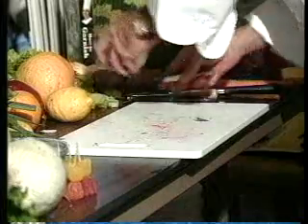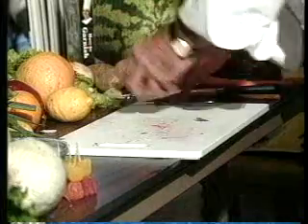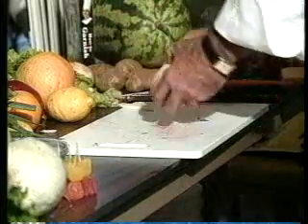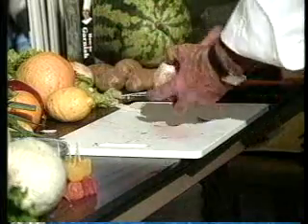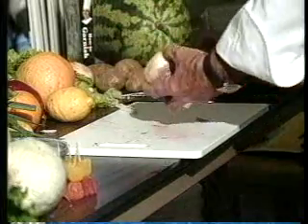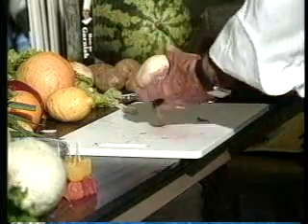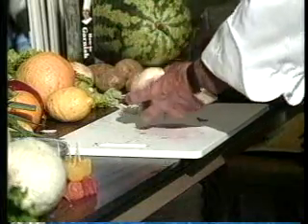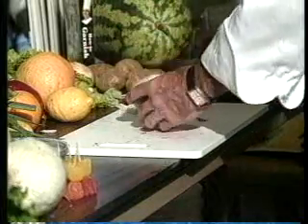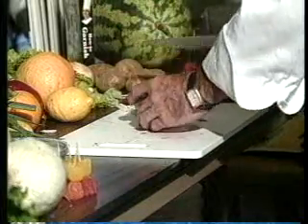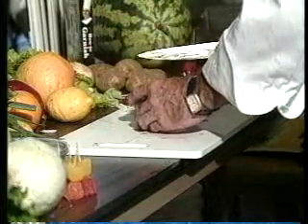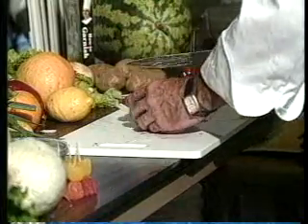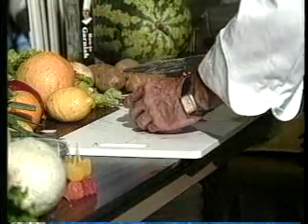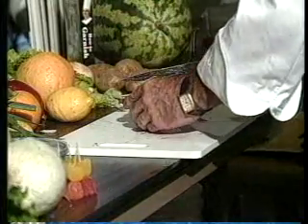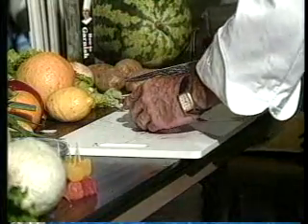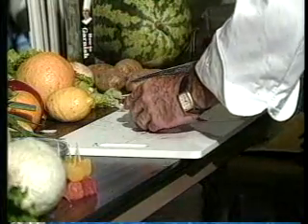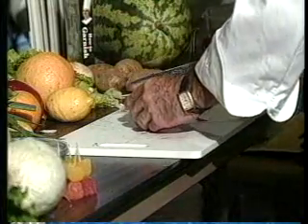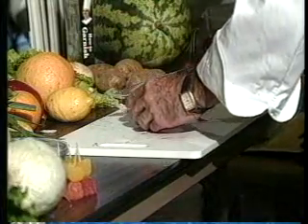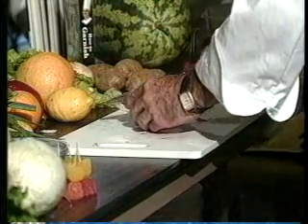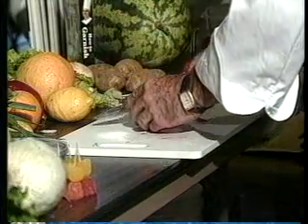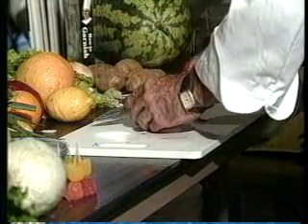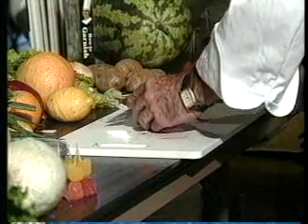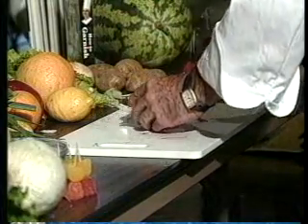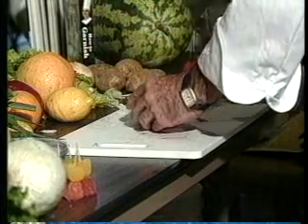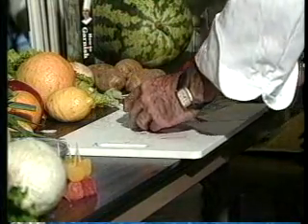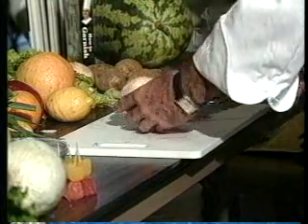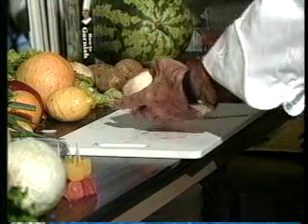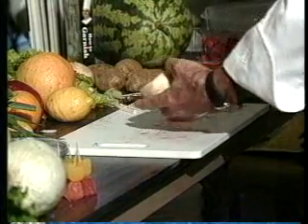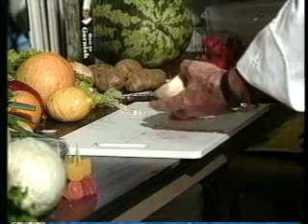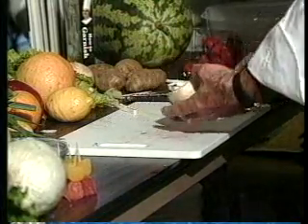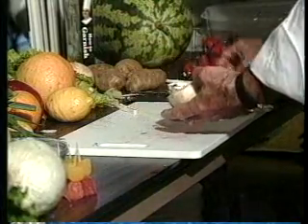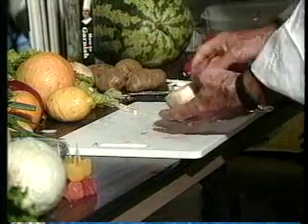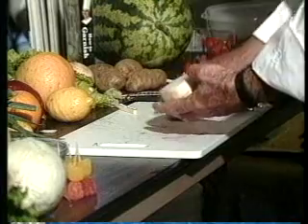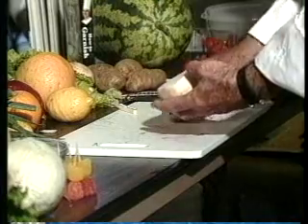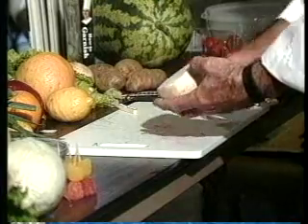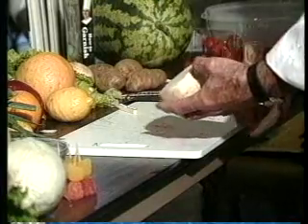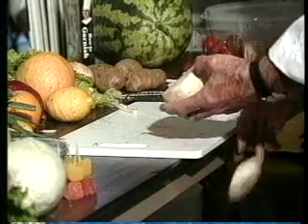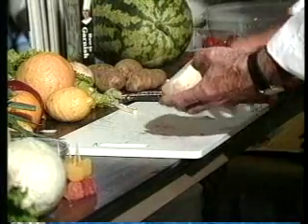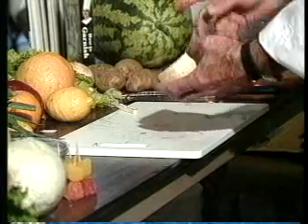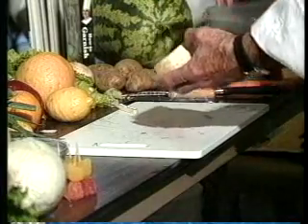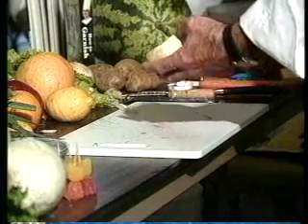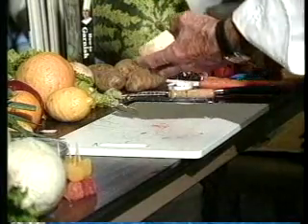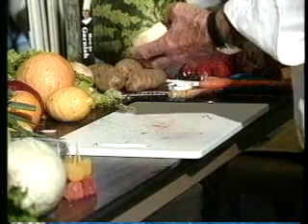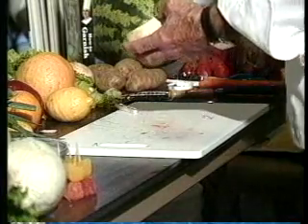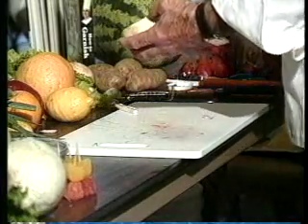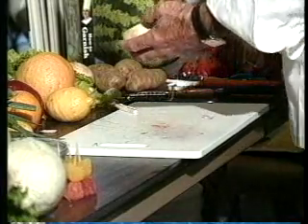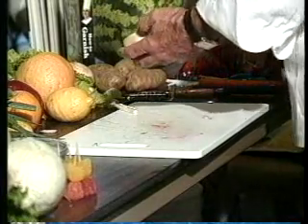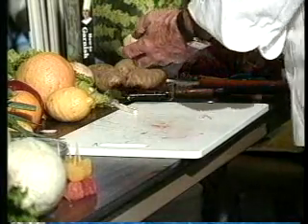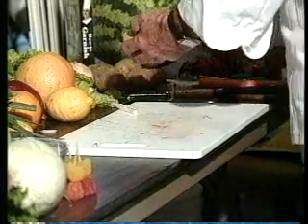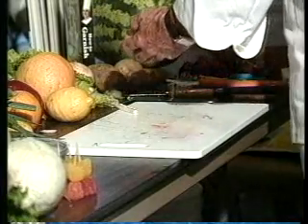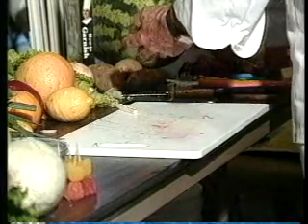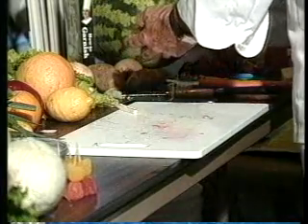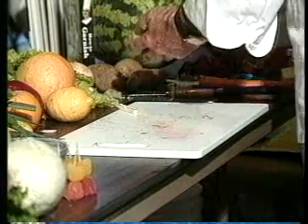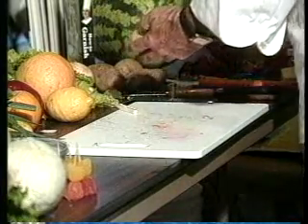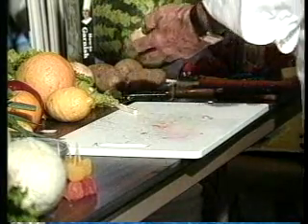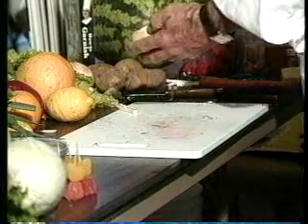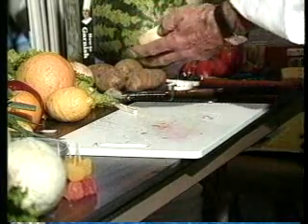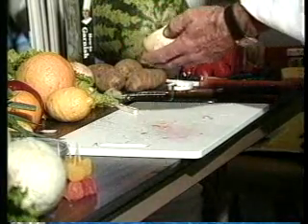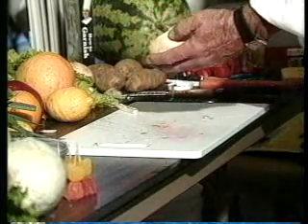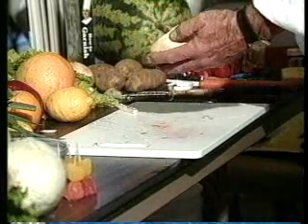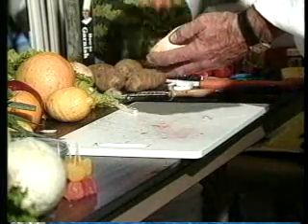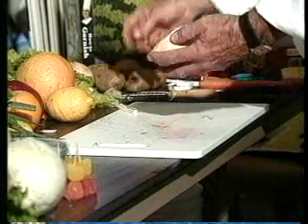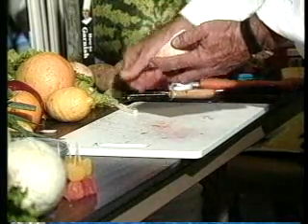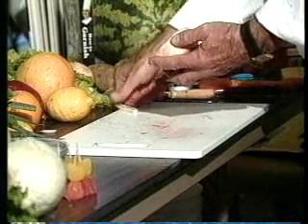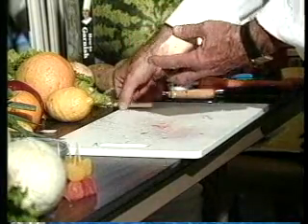I'll make this rose out of the turnip. Now you can use turnips, carrots, yams, beets, any hard core vegetable.